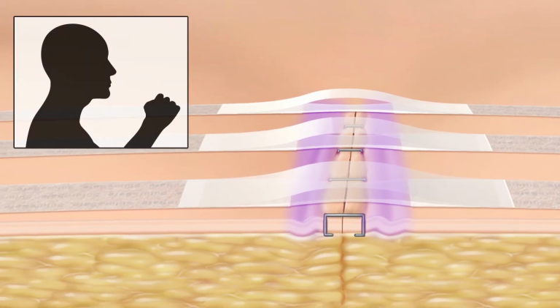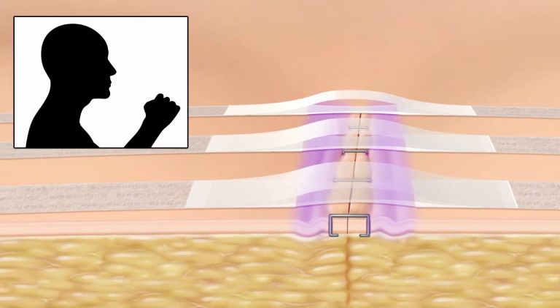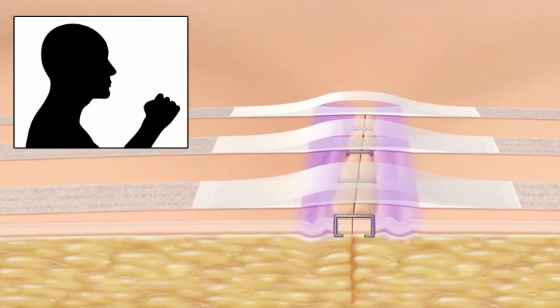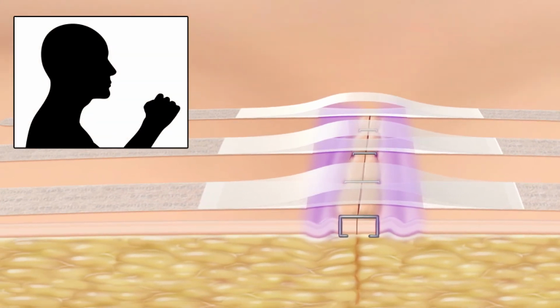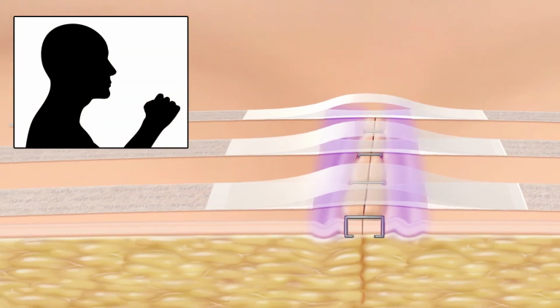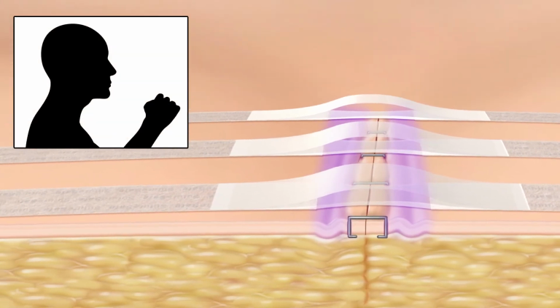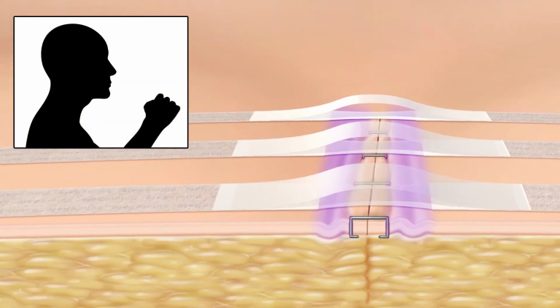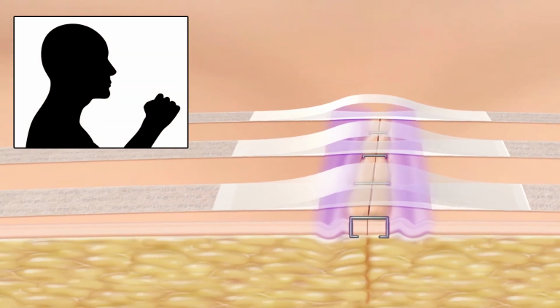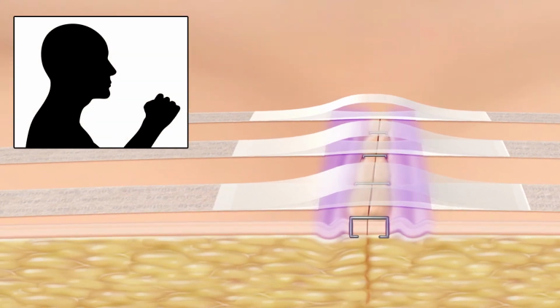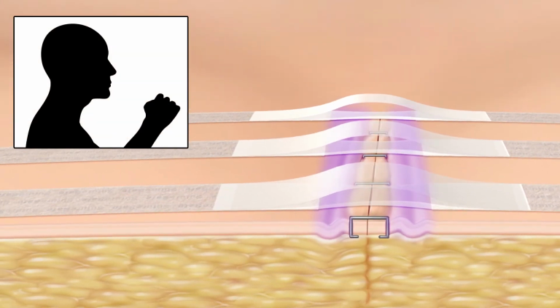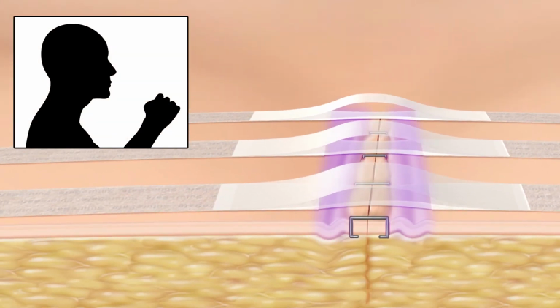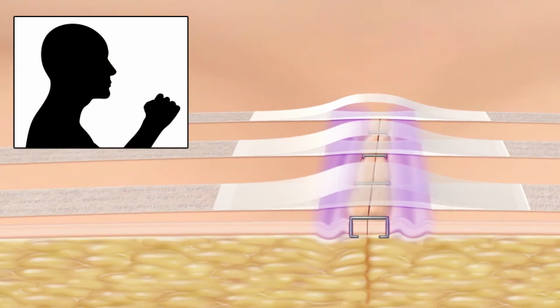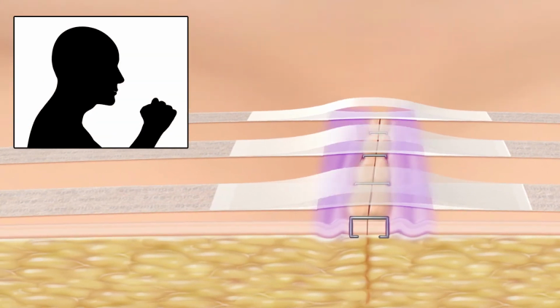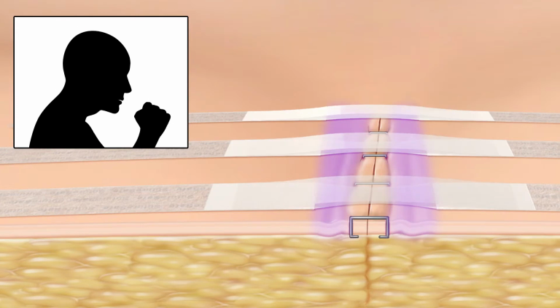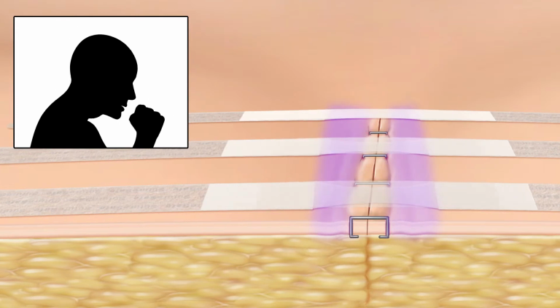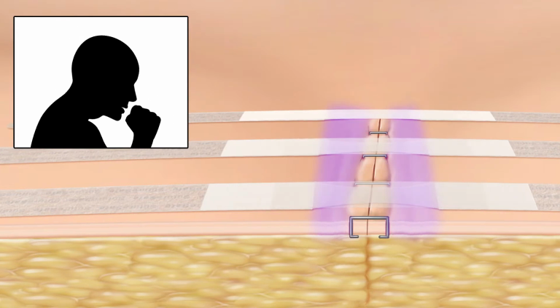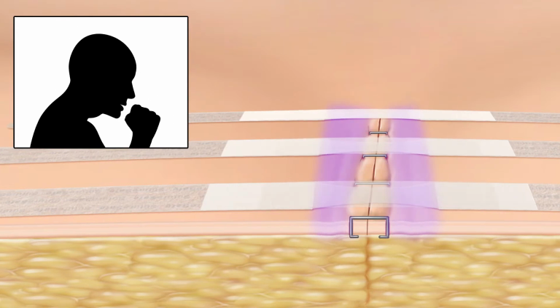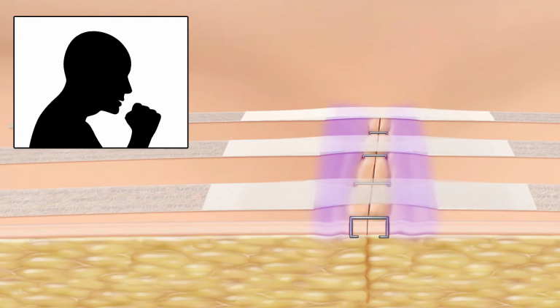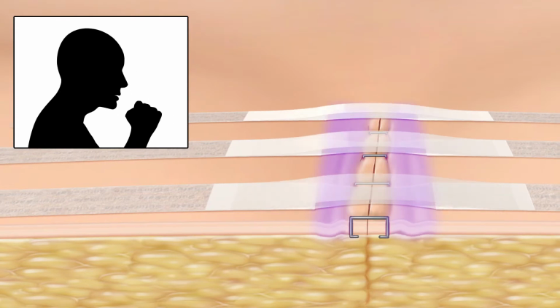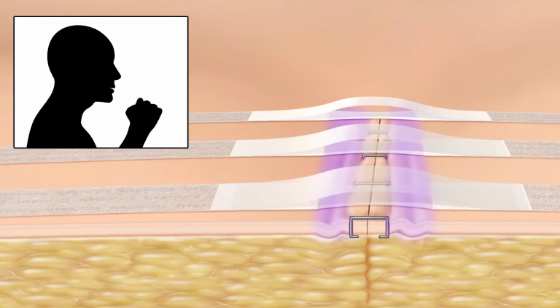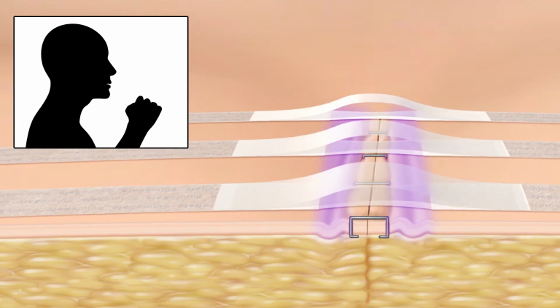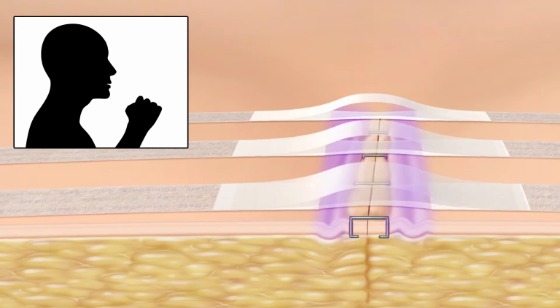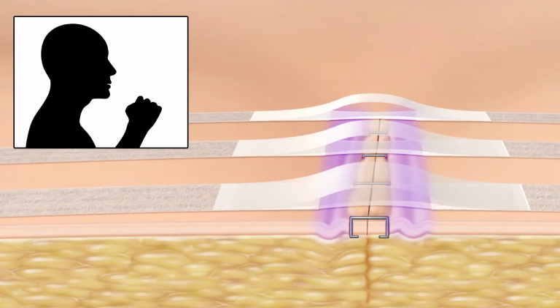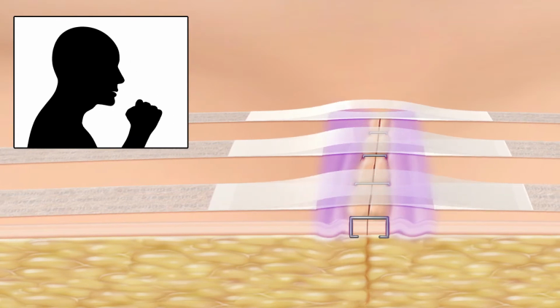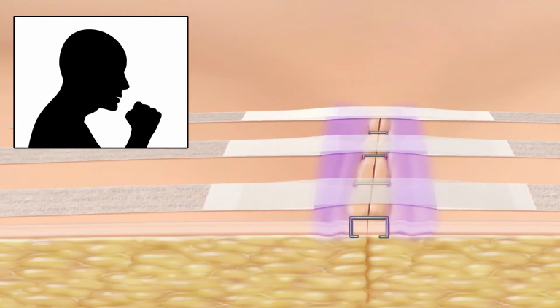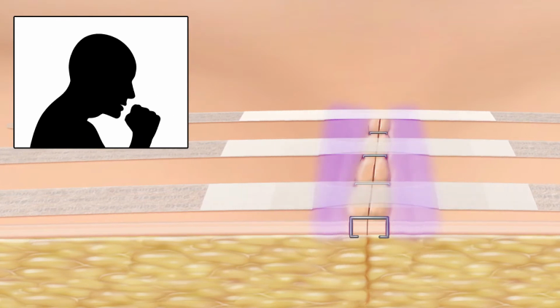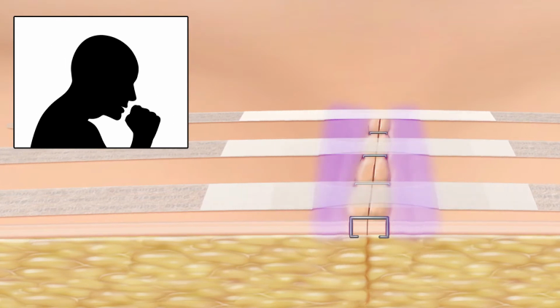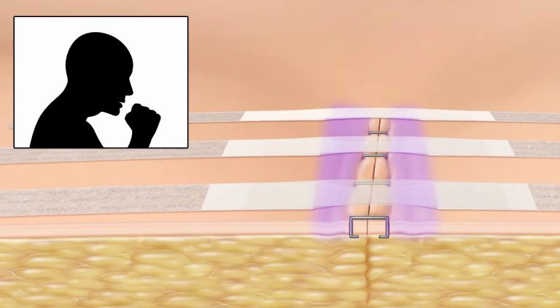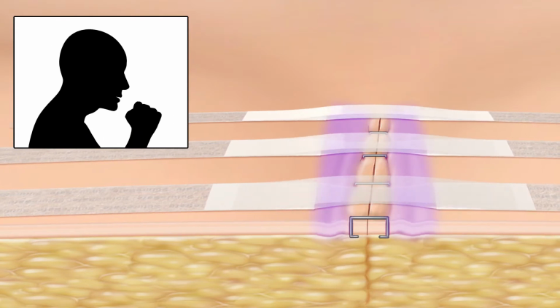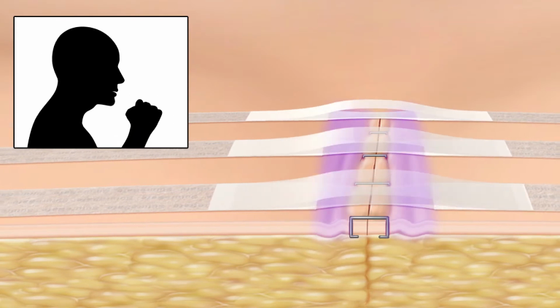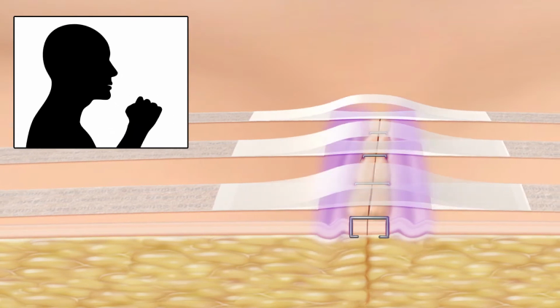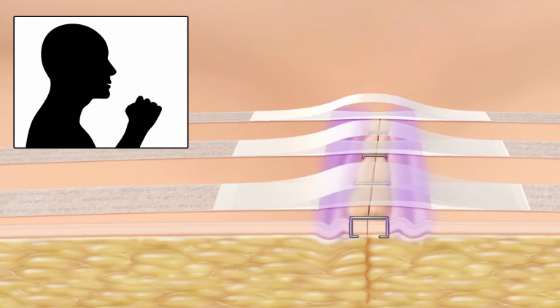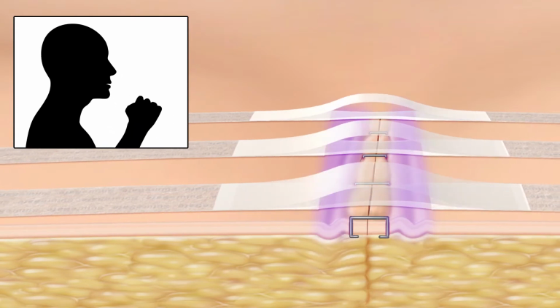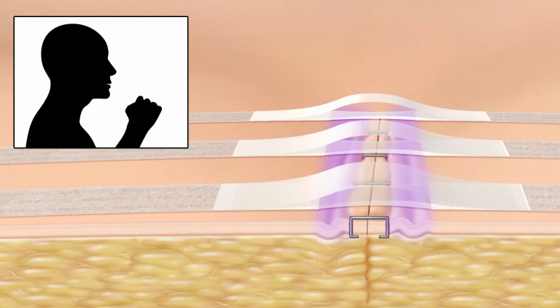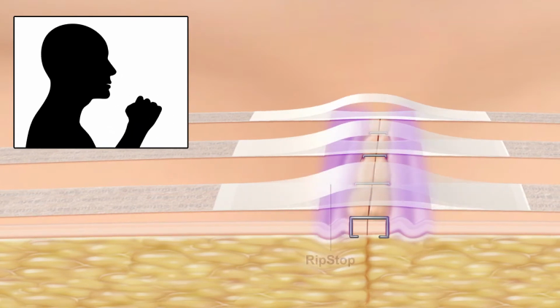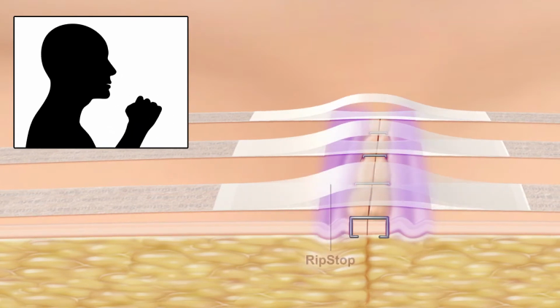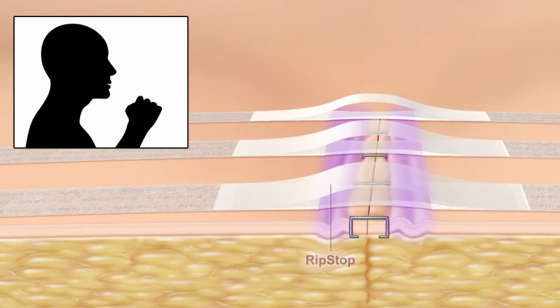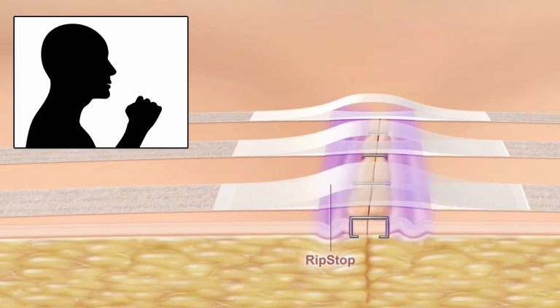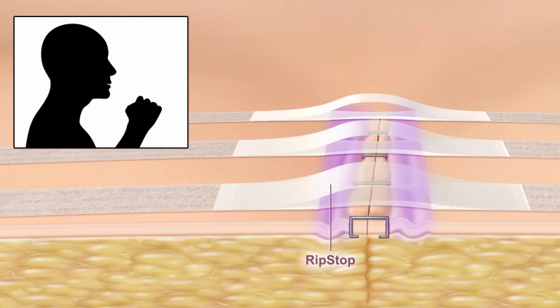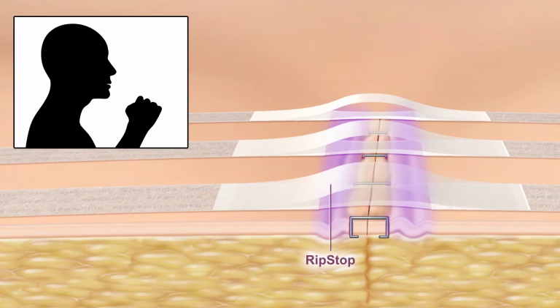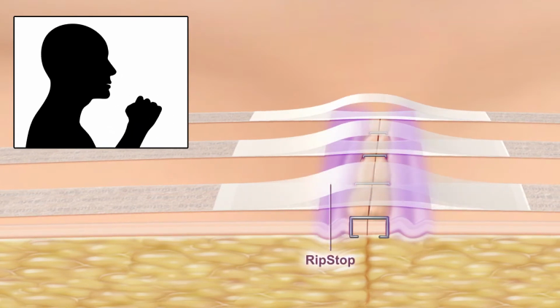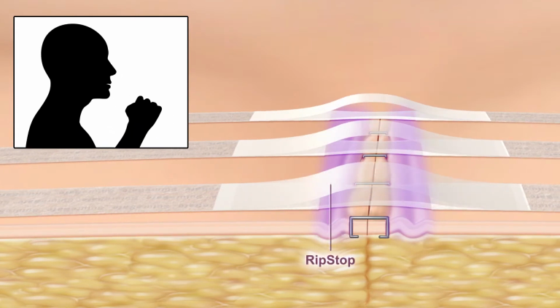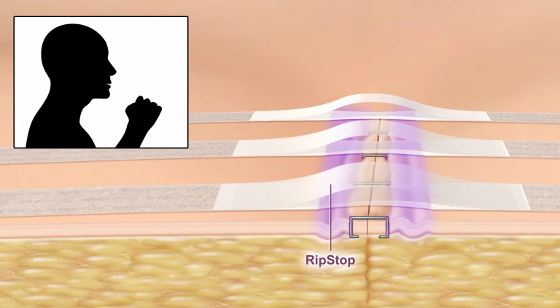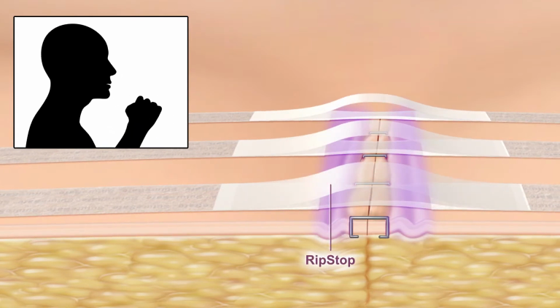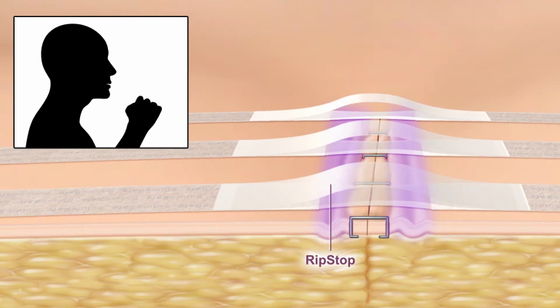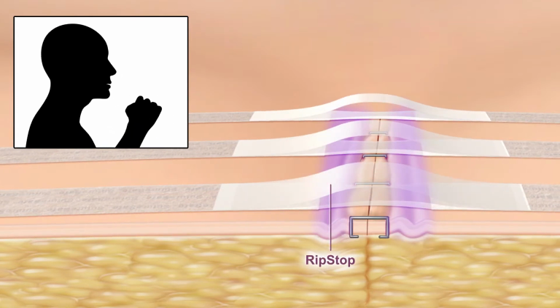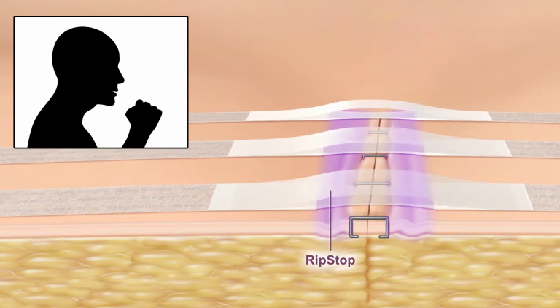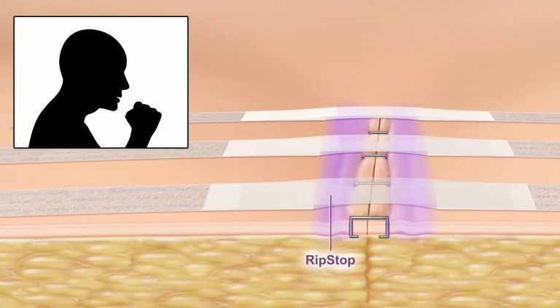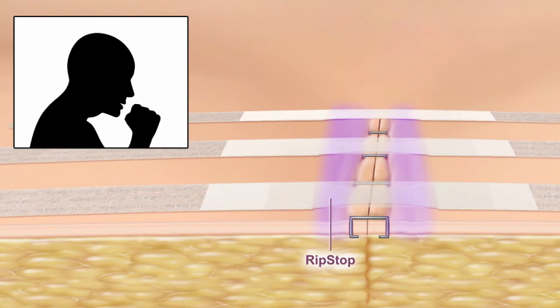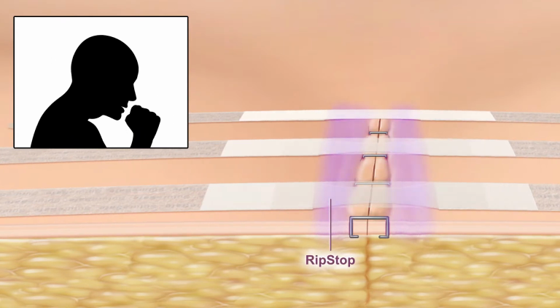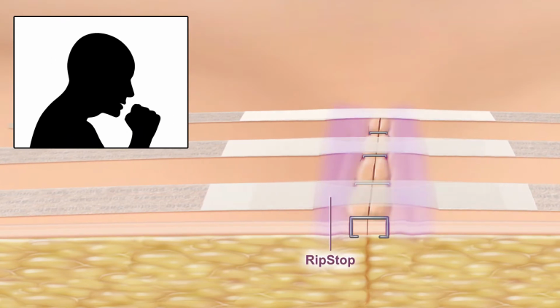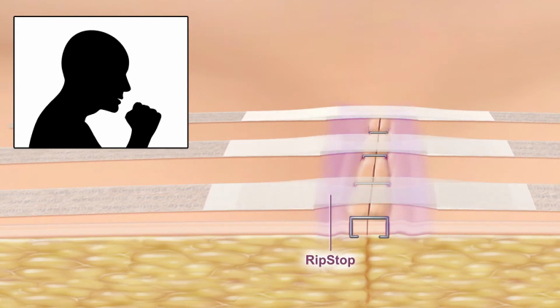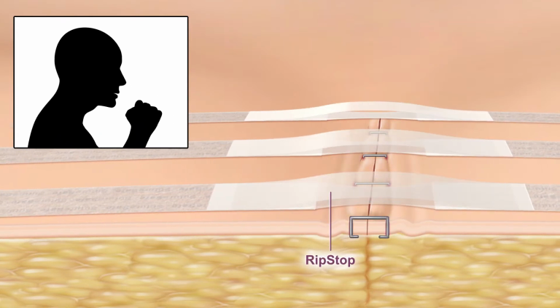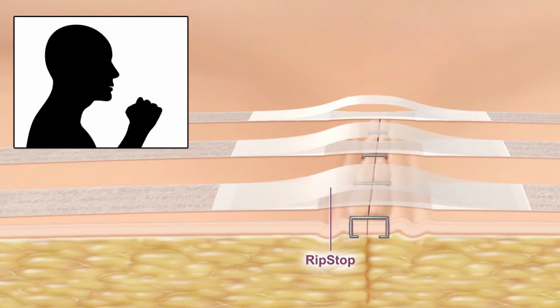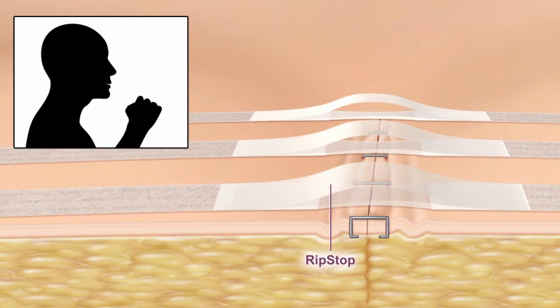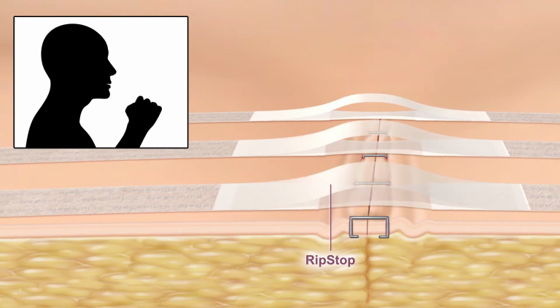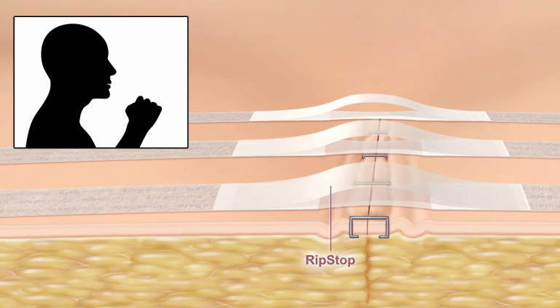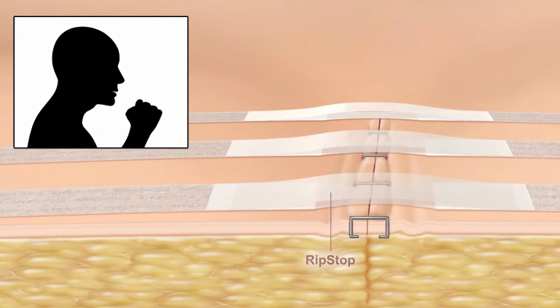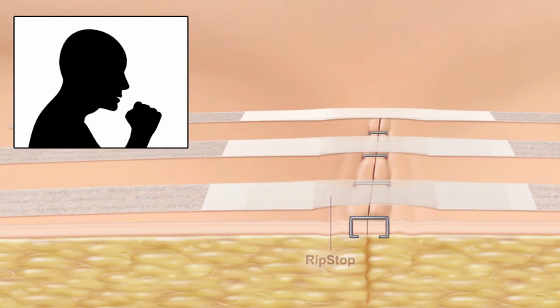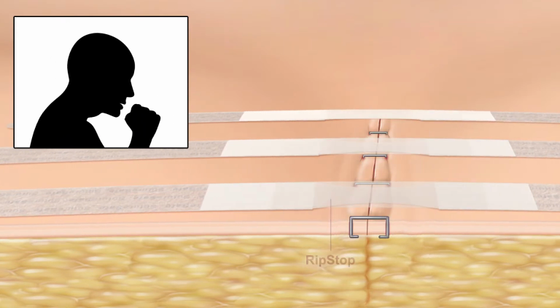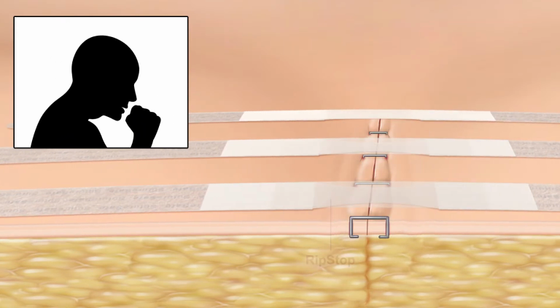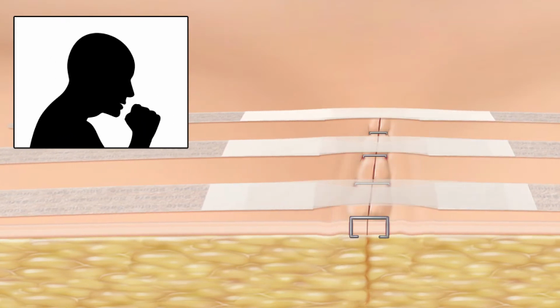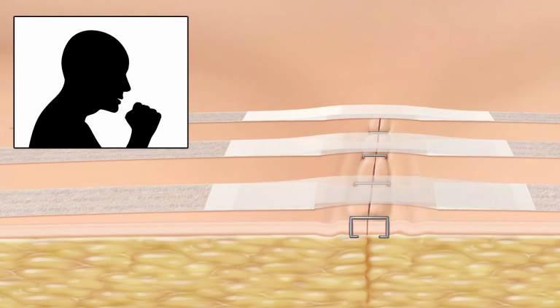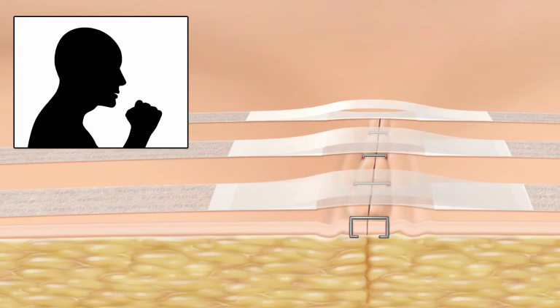If excess lateral tension is exerted, Suture-safe's rip-stop feature prevents further pulling on the incision.